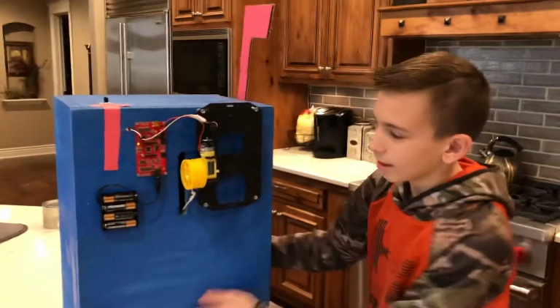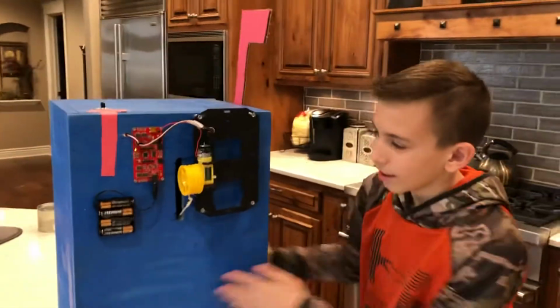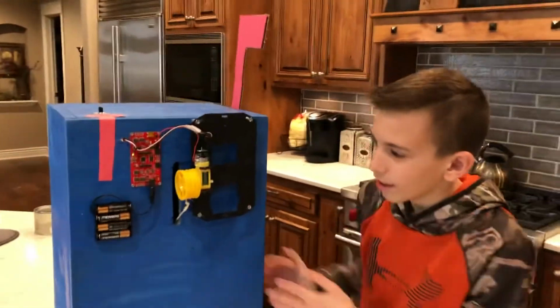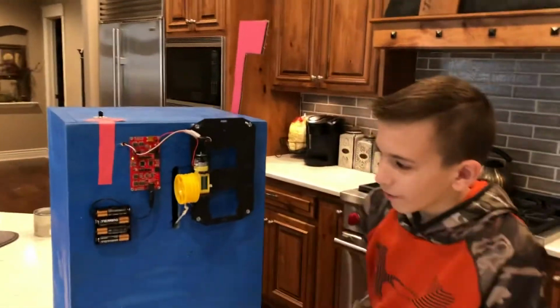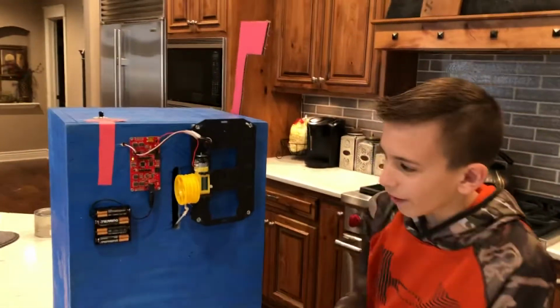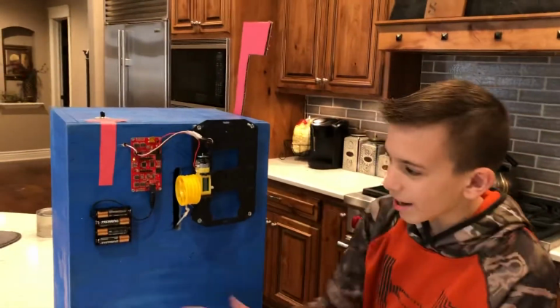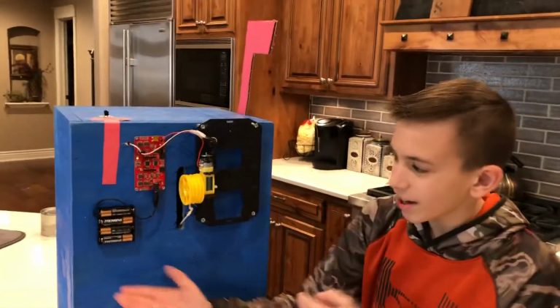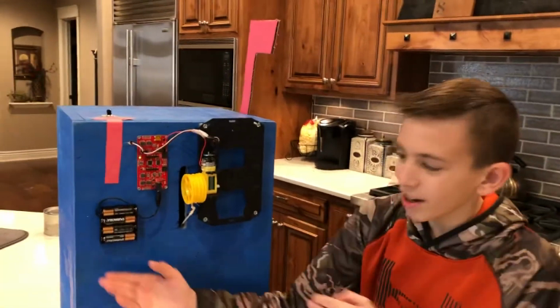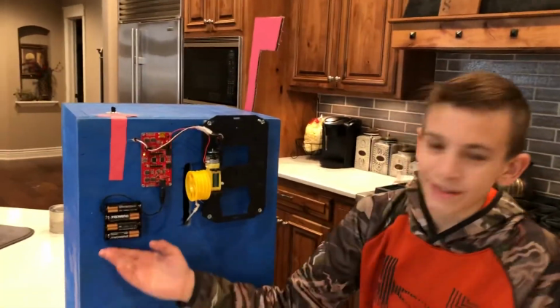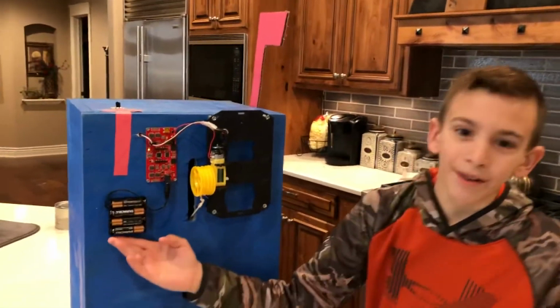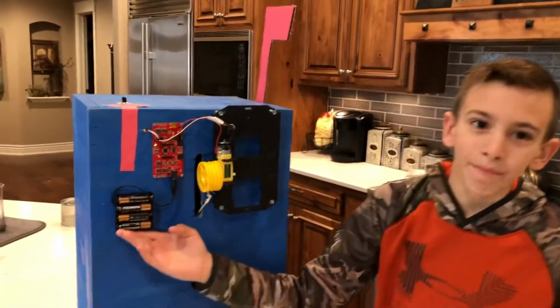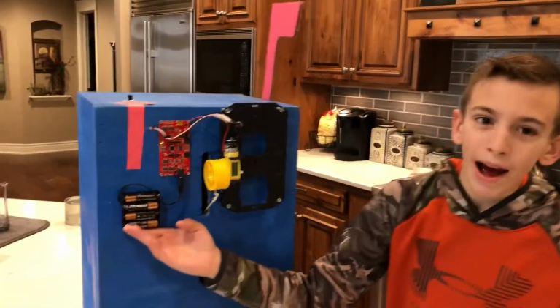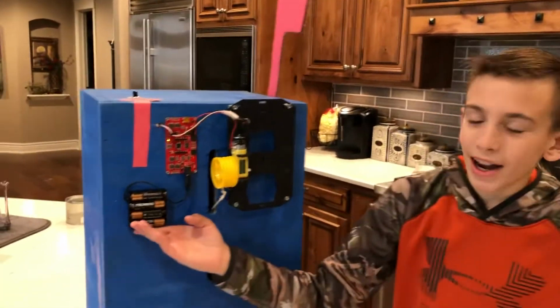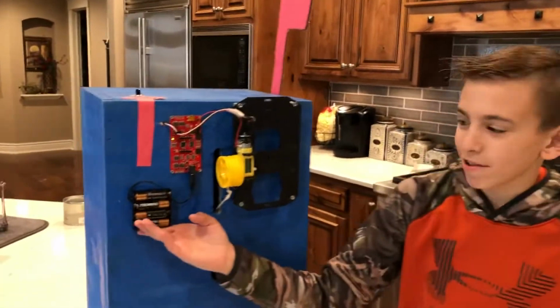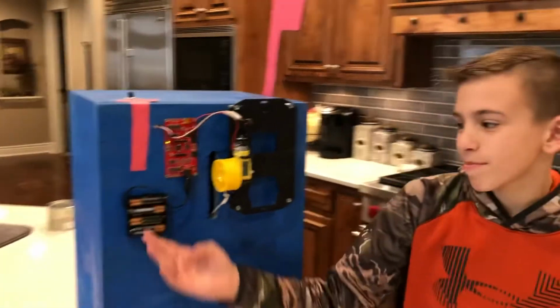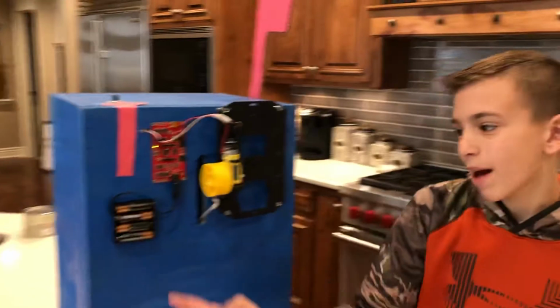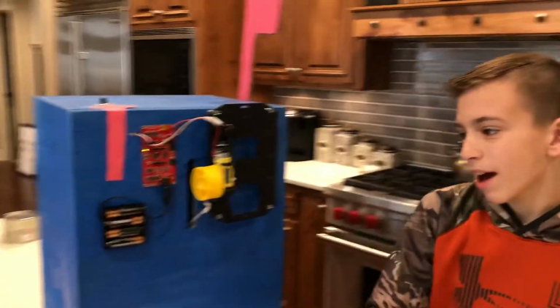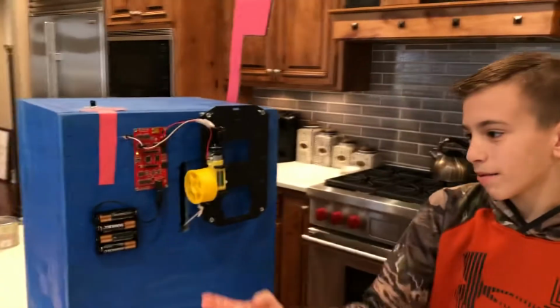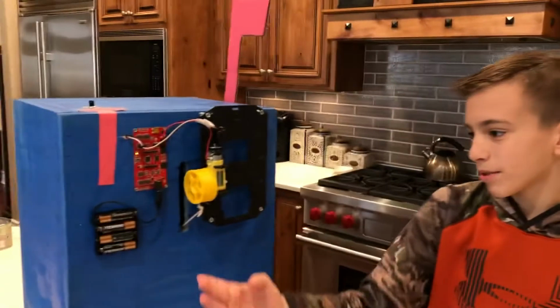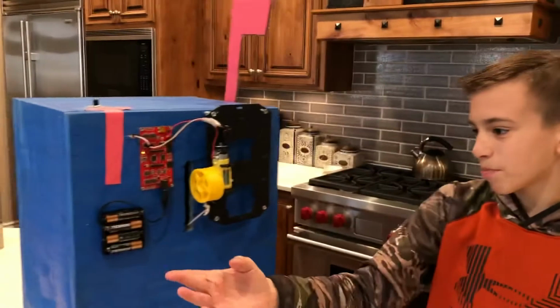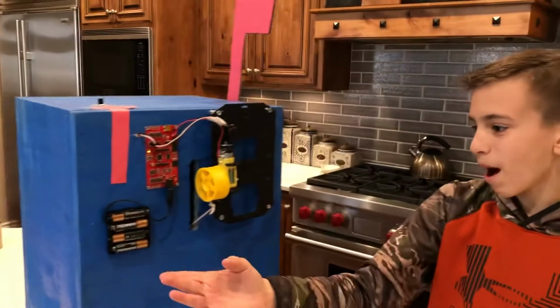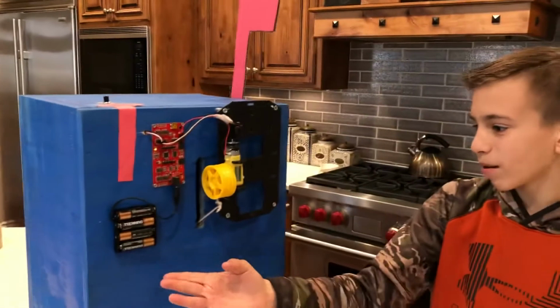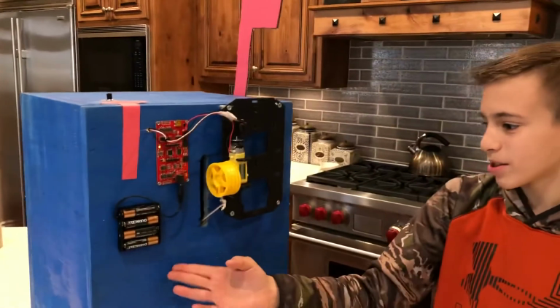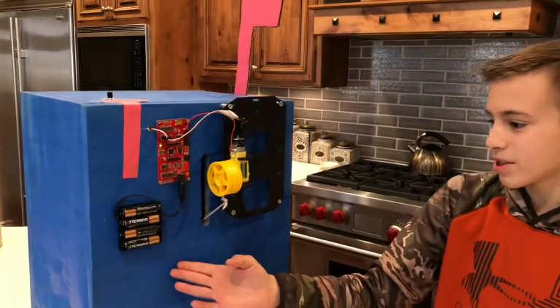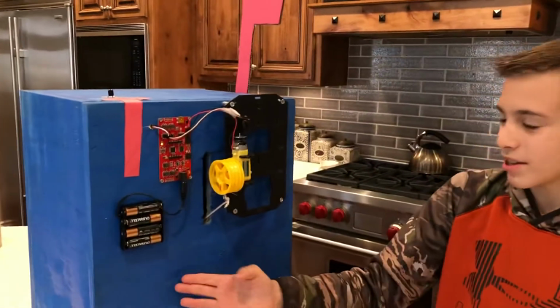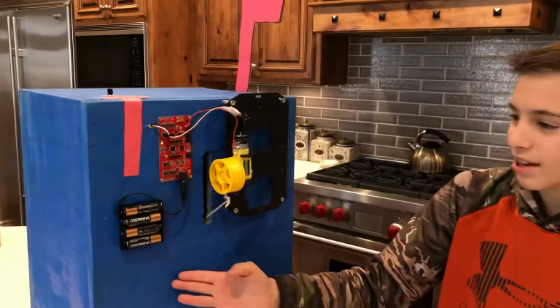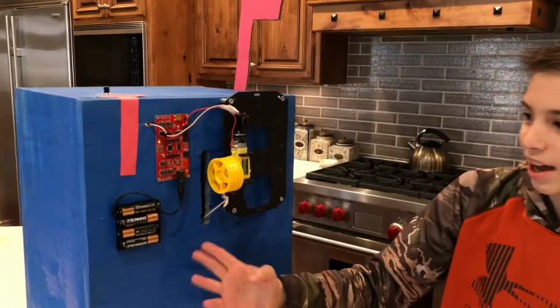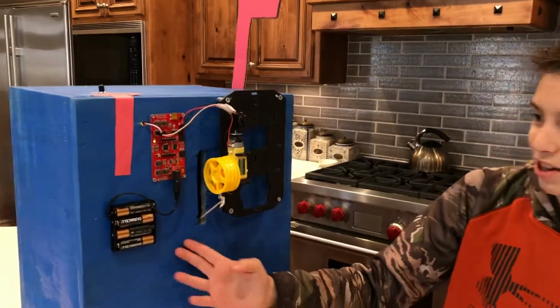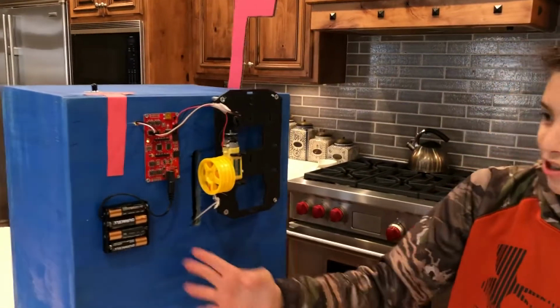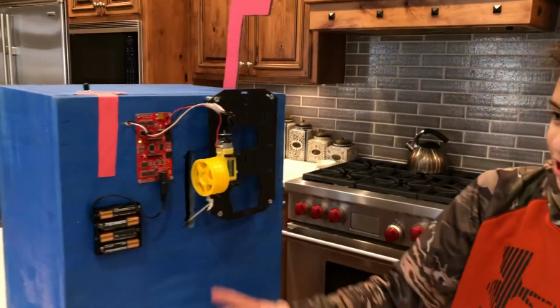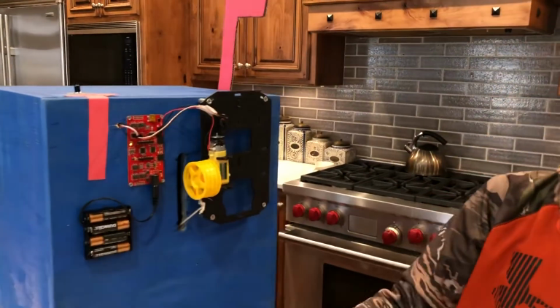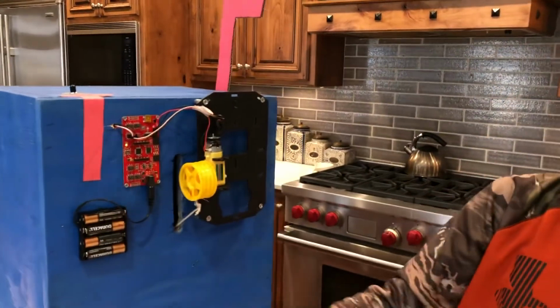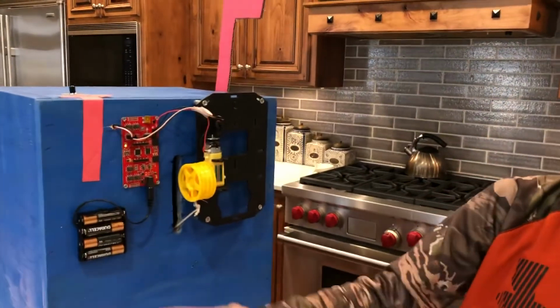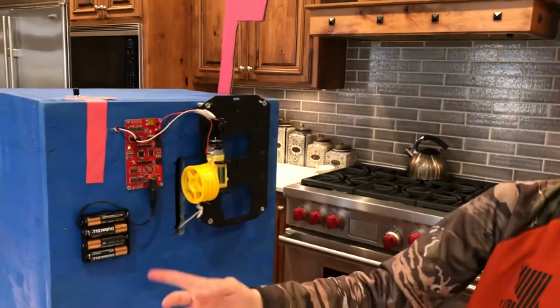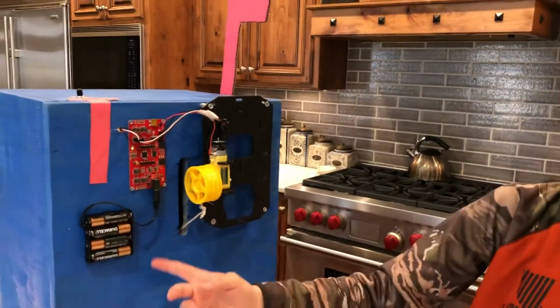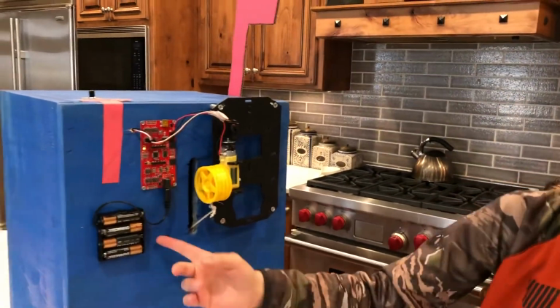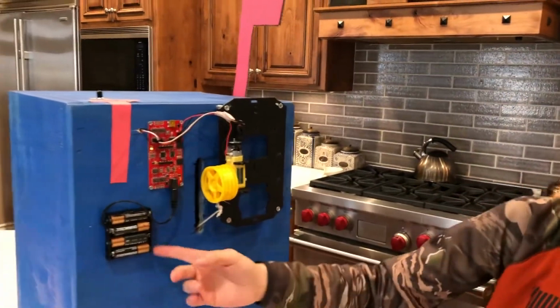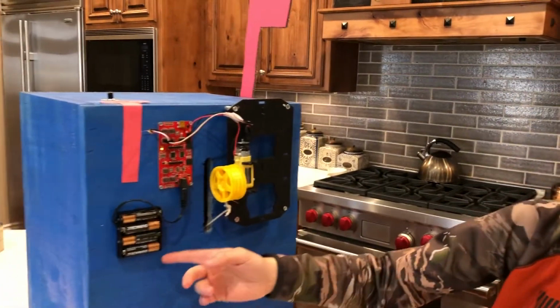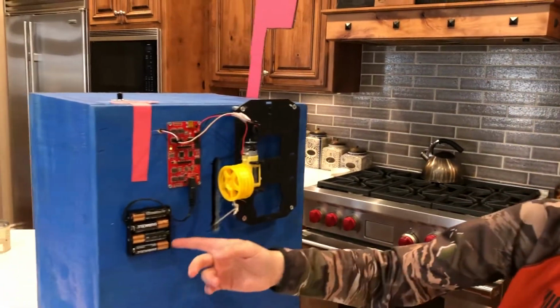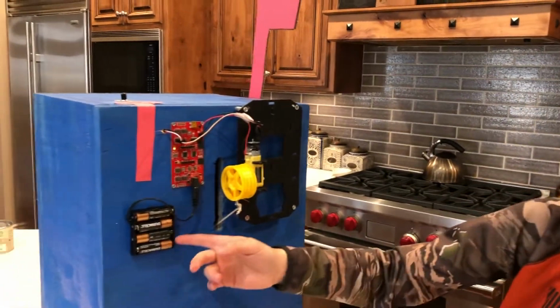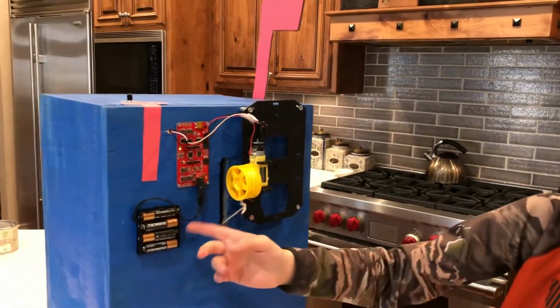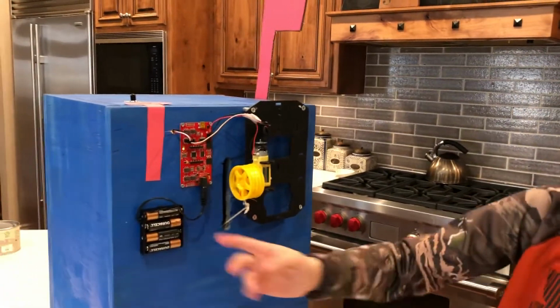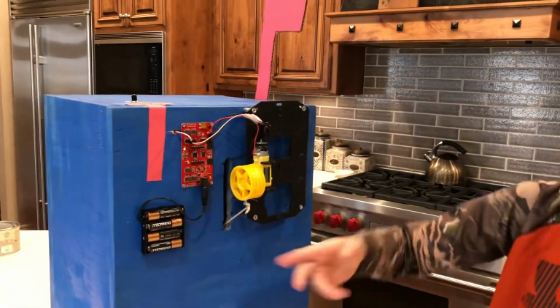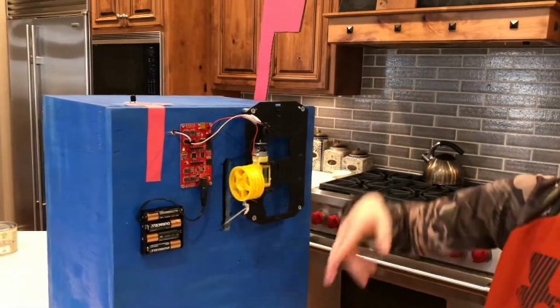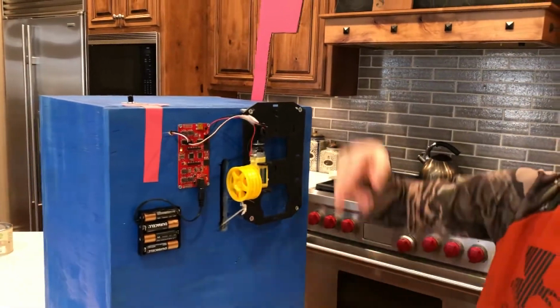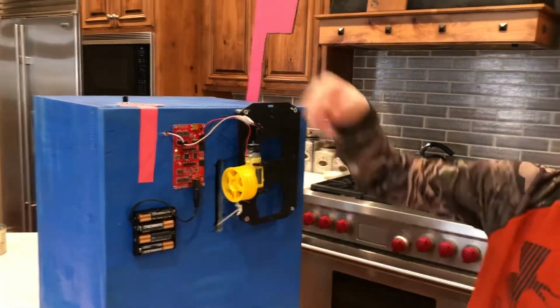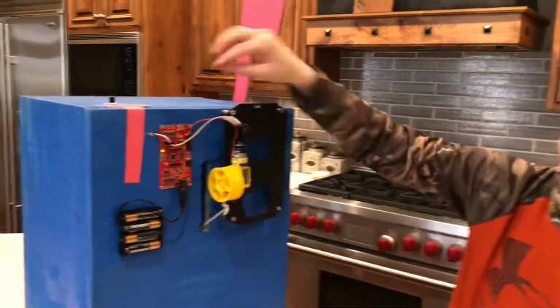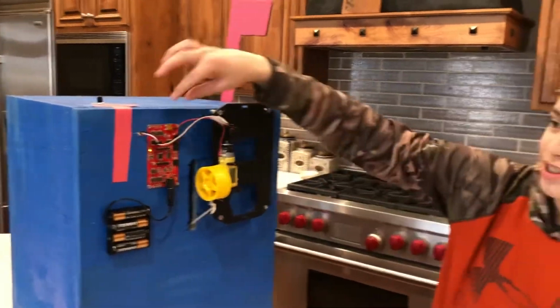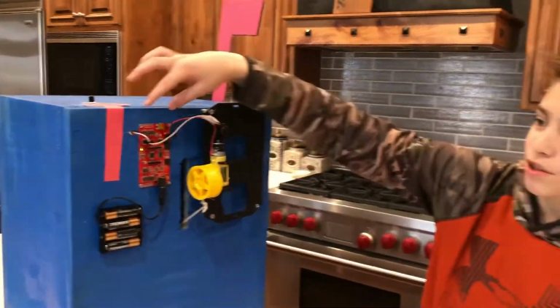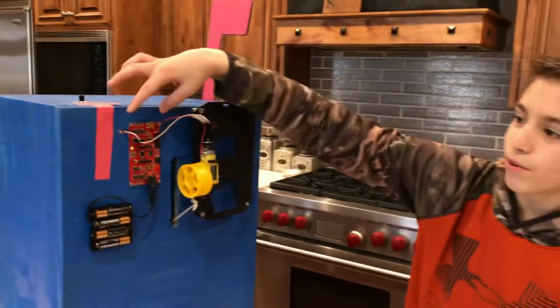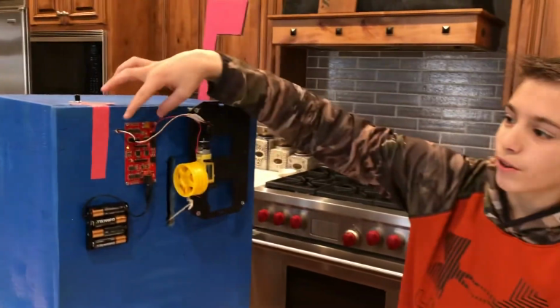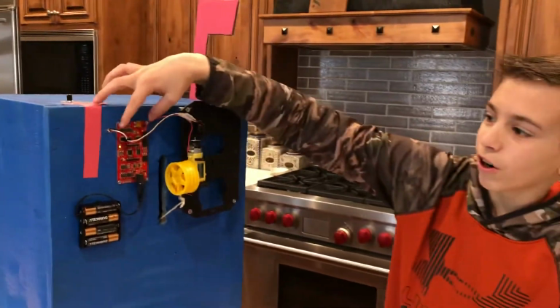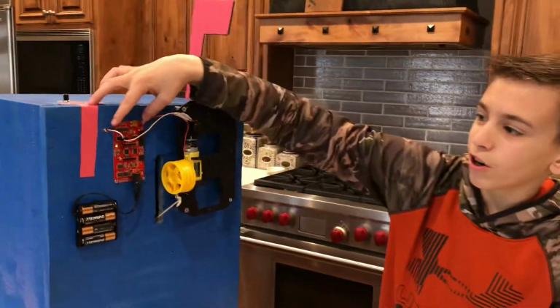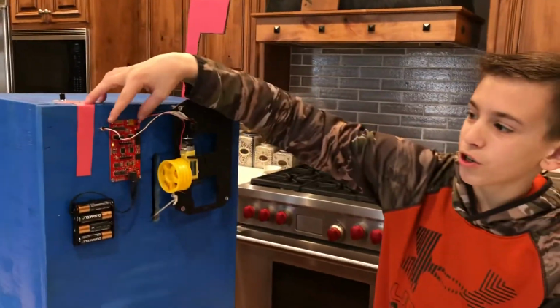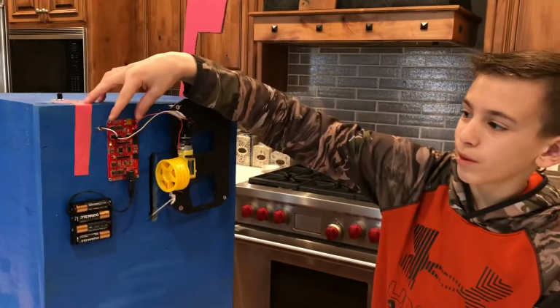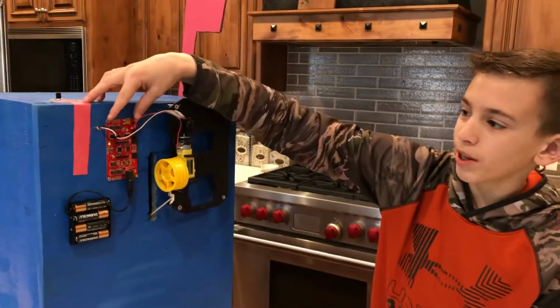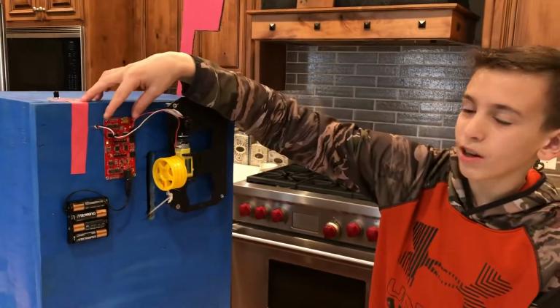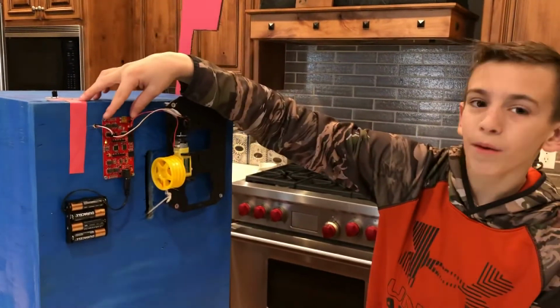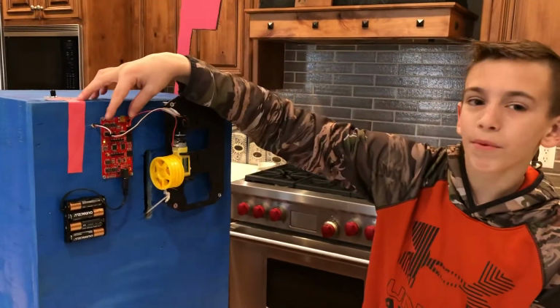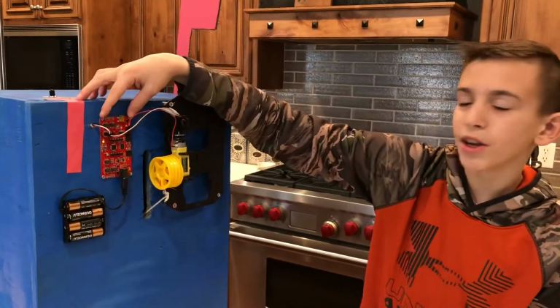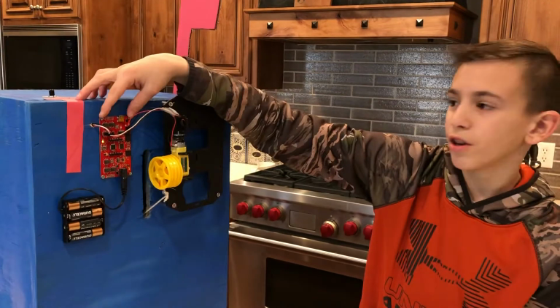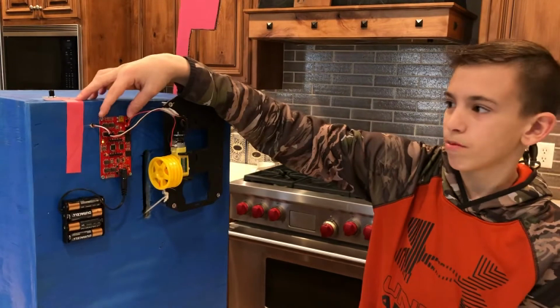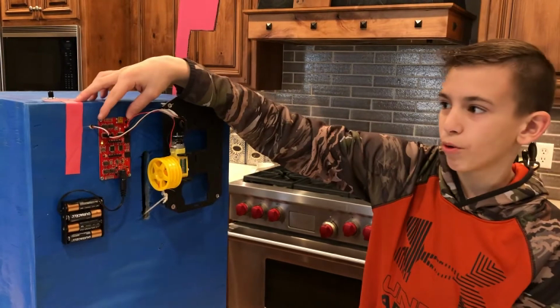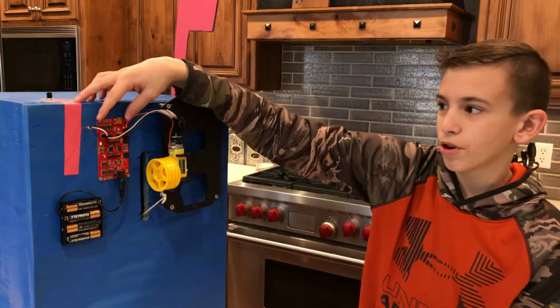Right here is our battery pack which powers the entire system. That battery pack is connected to an Arduino computer board.